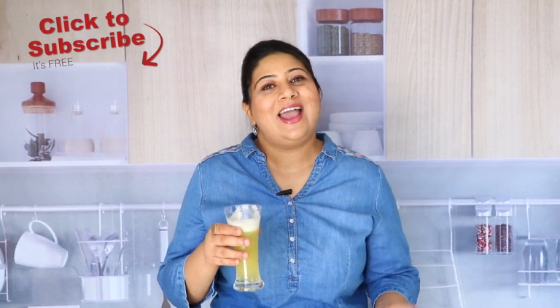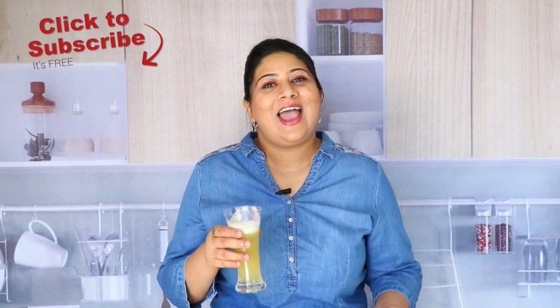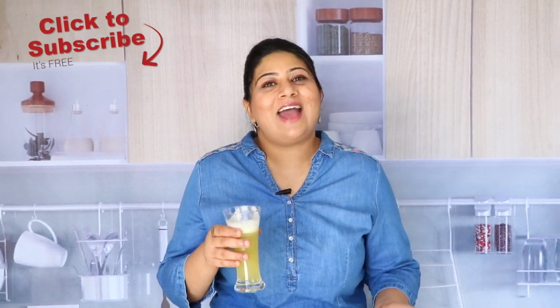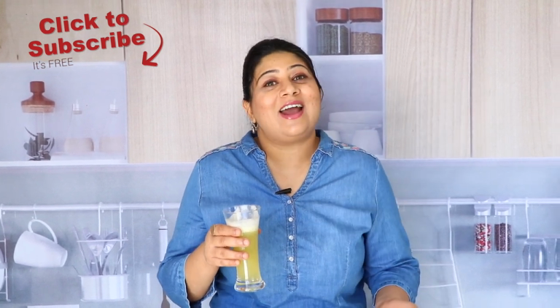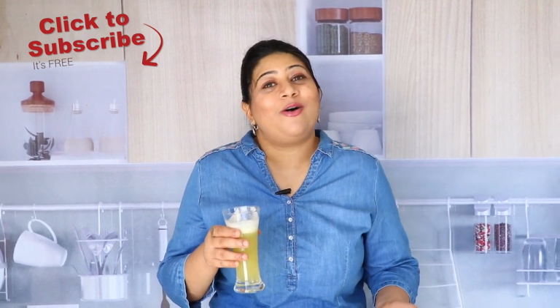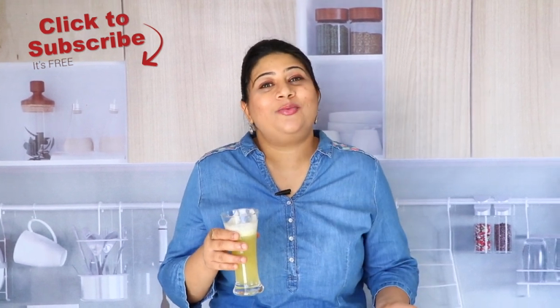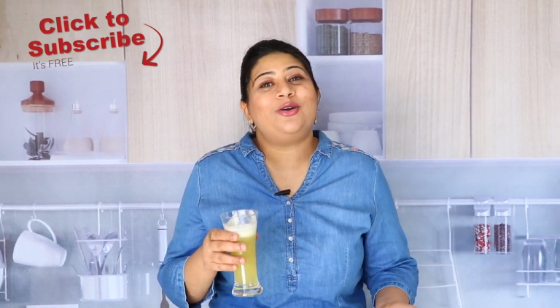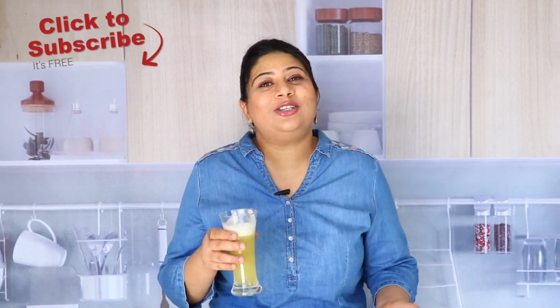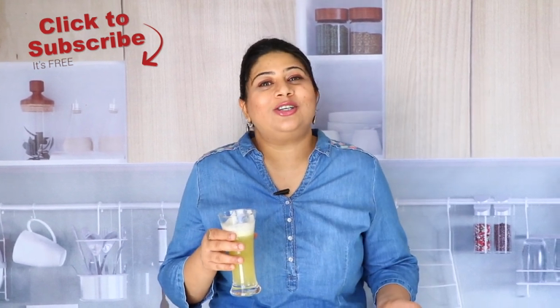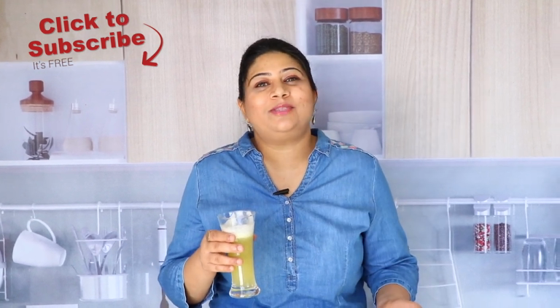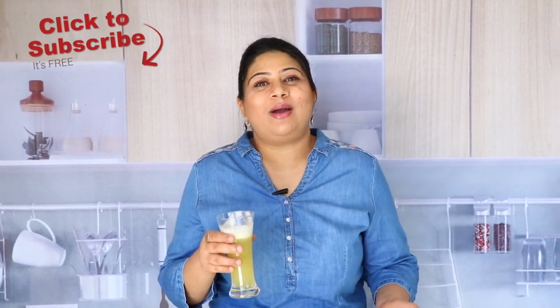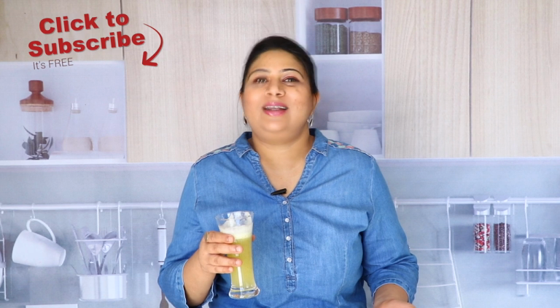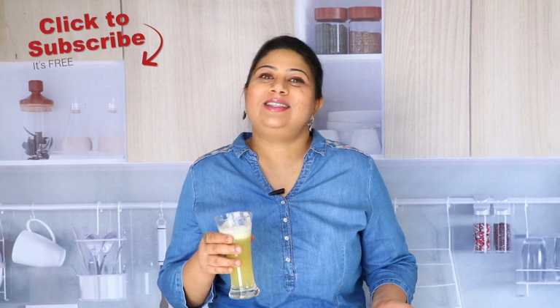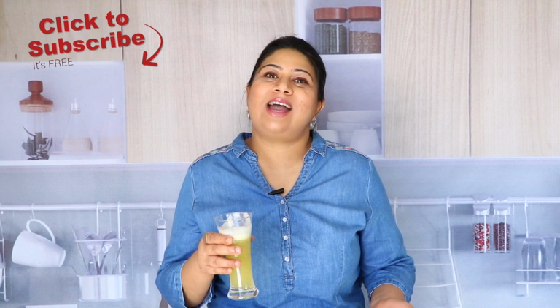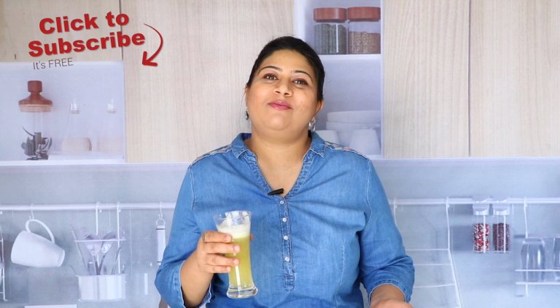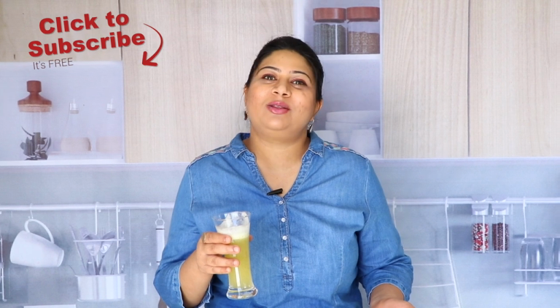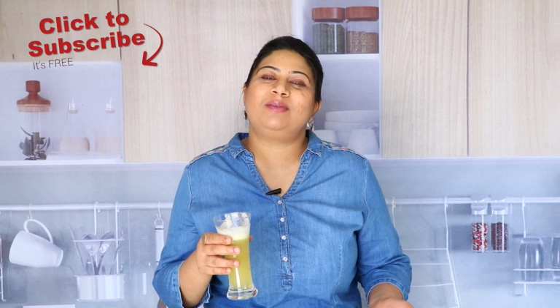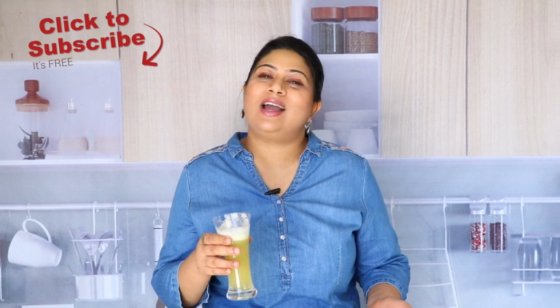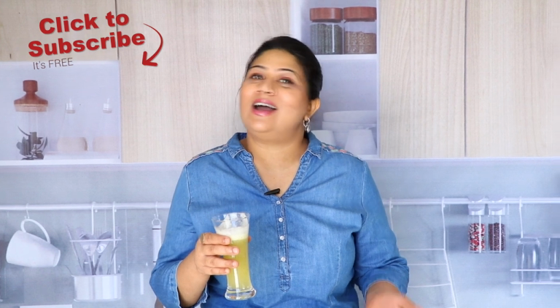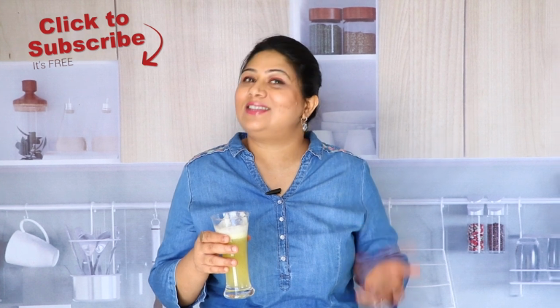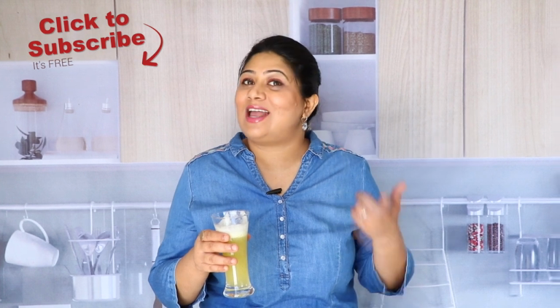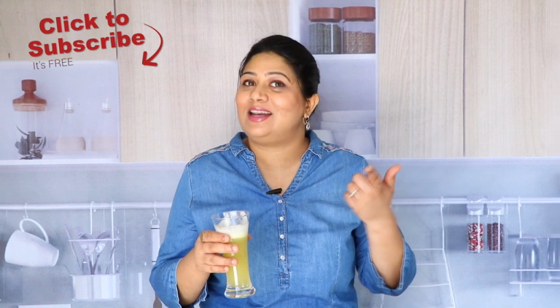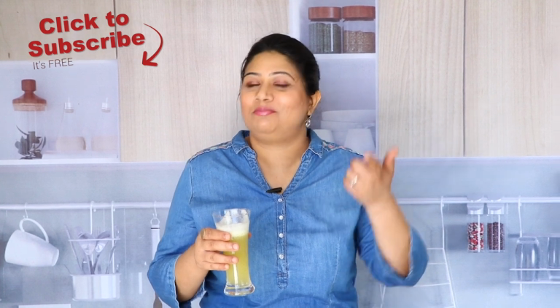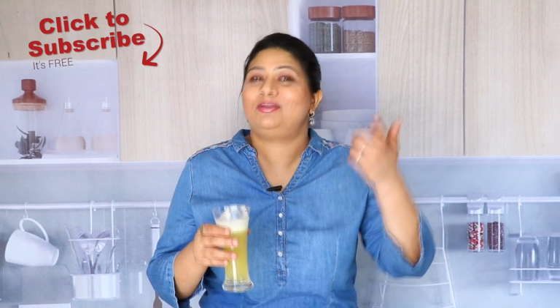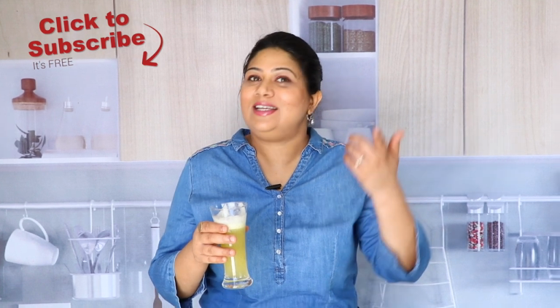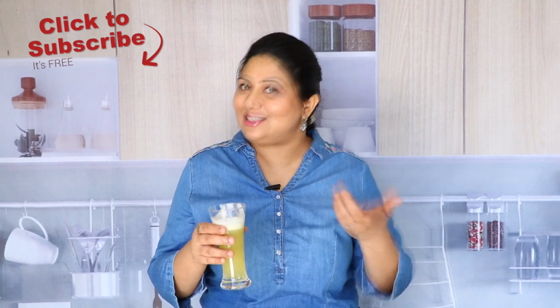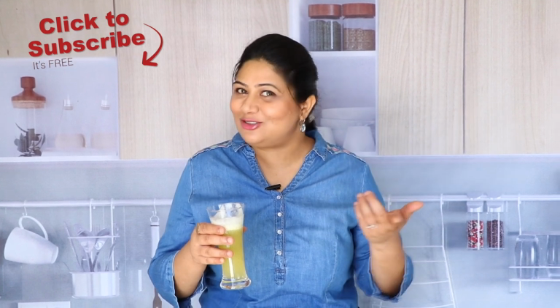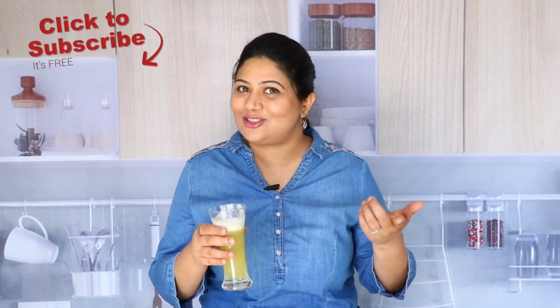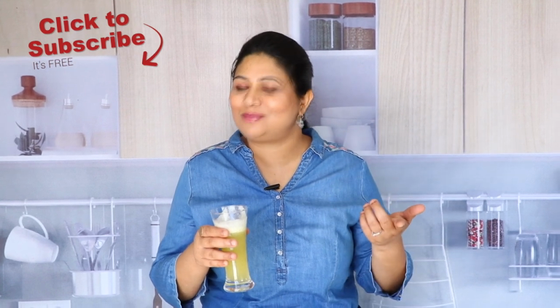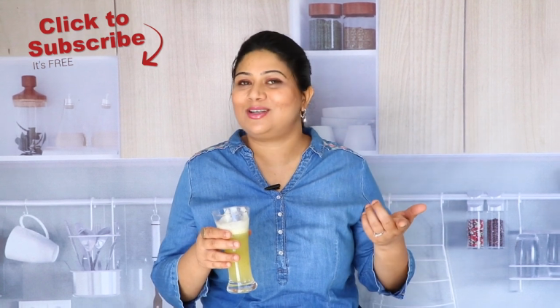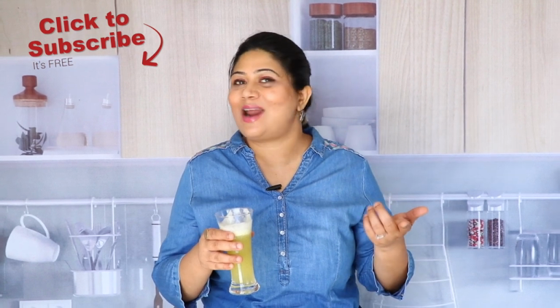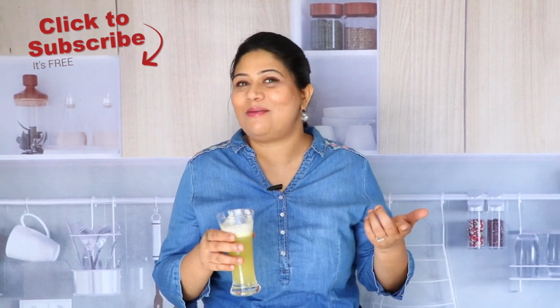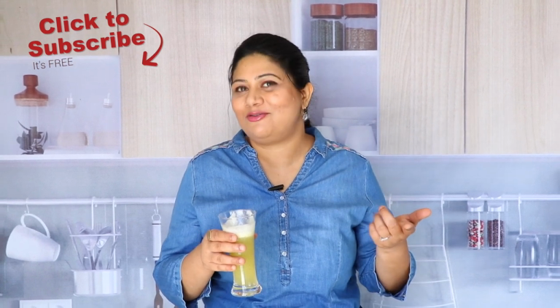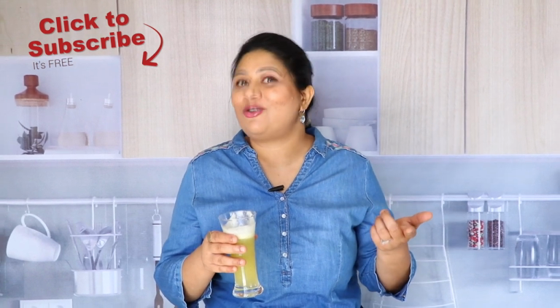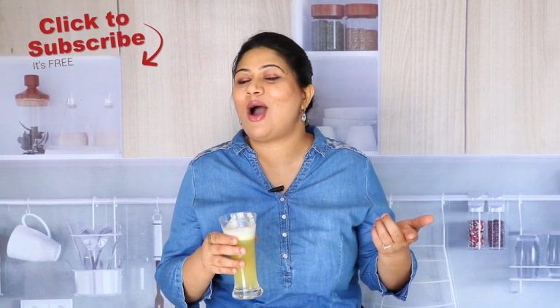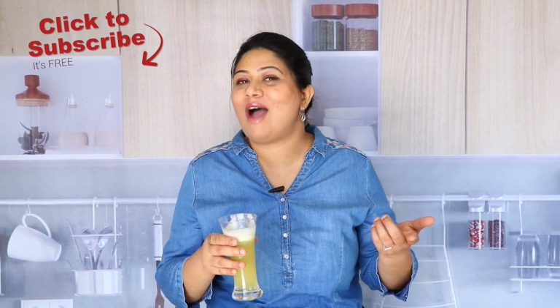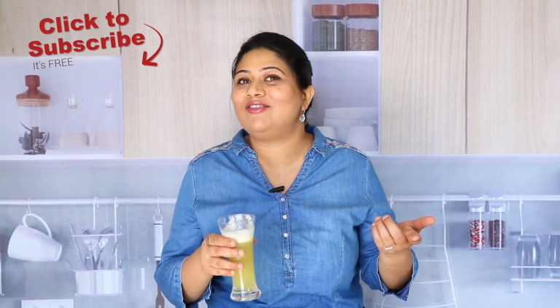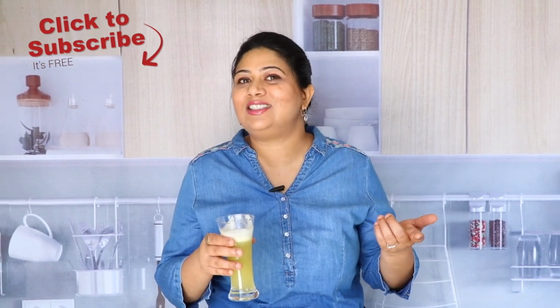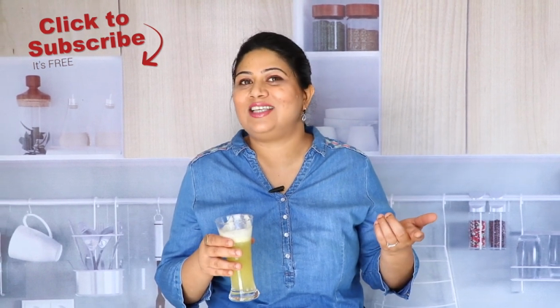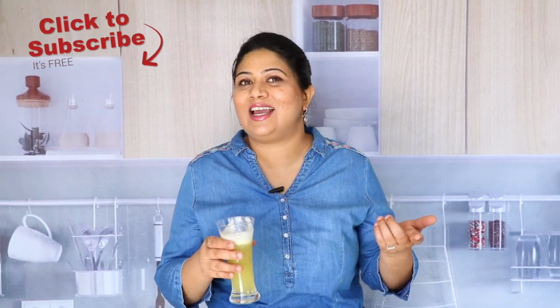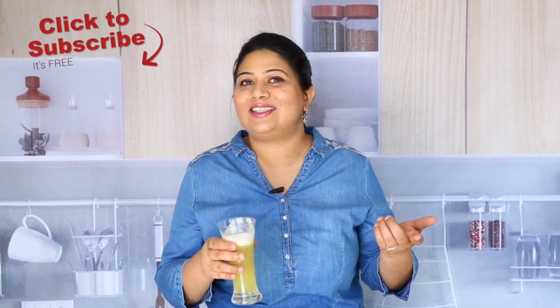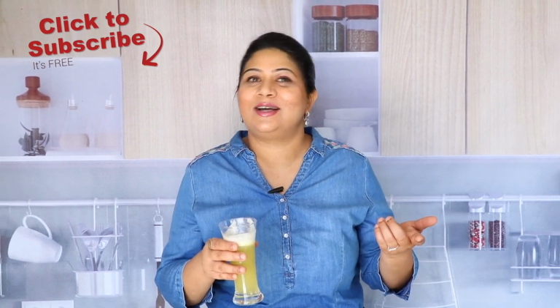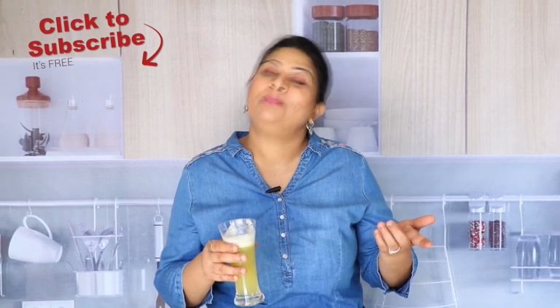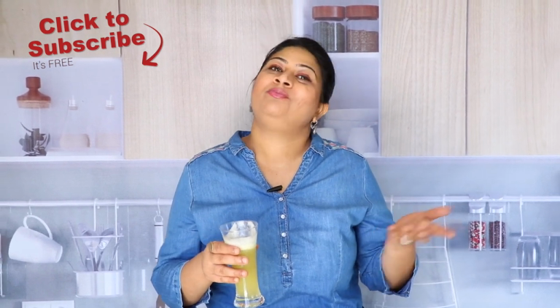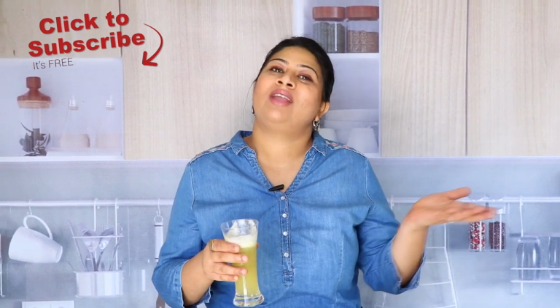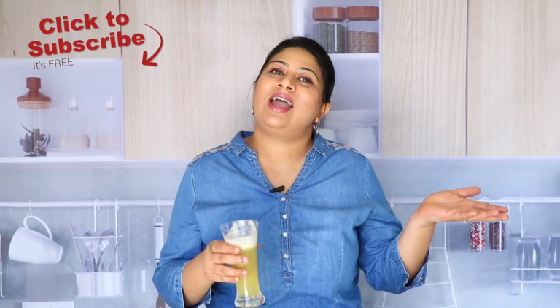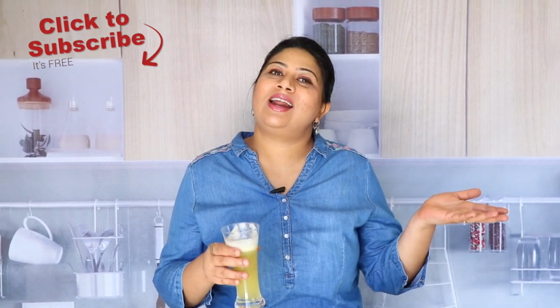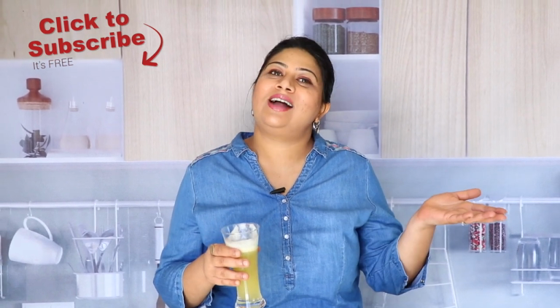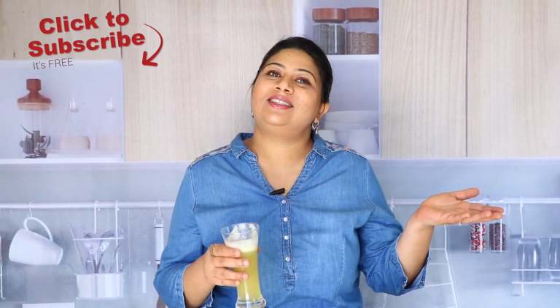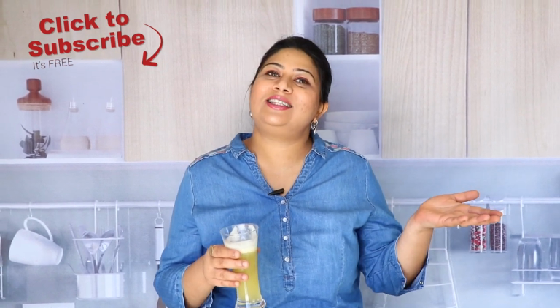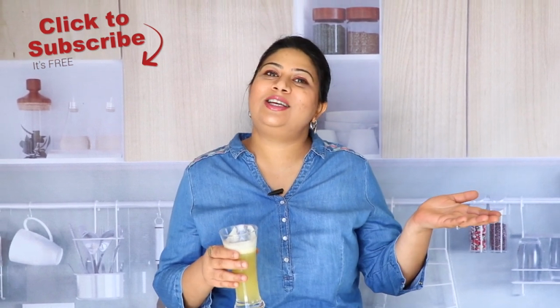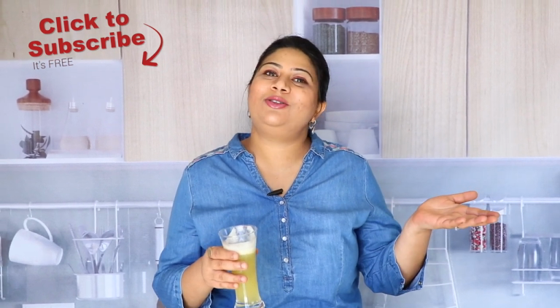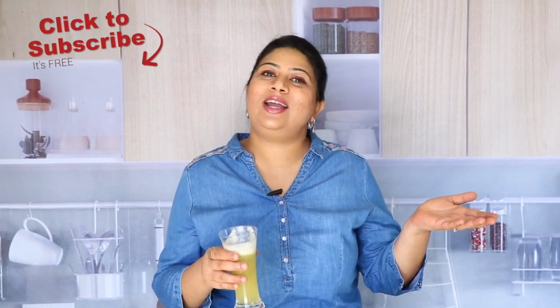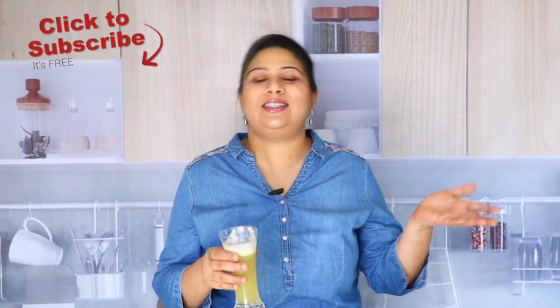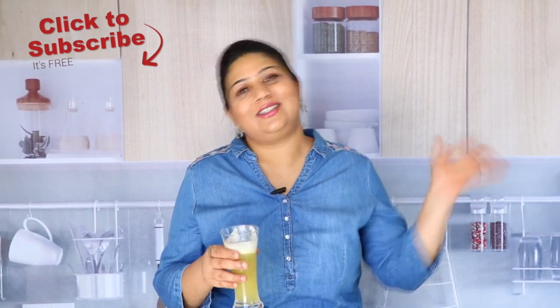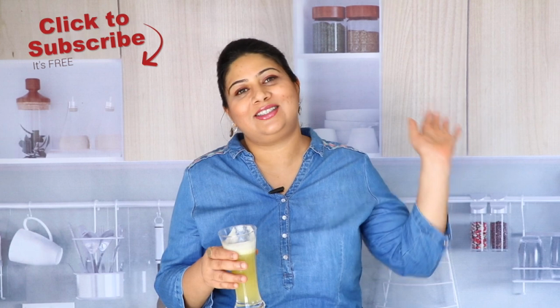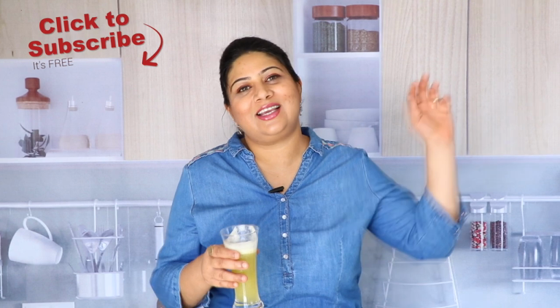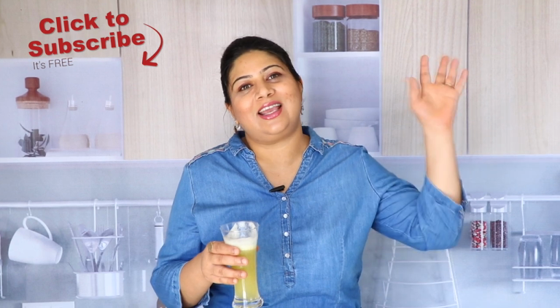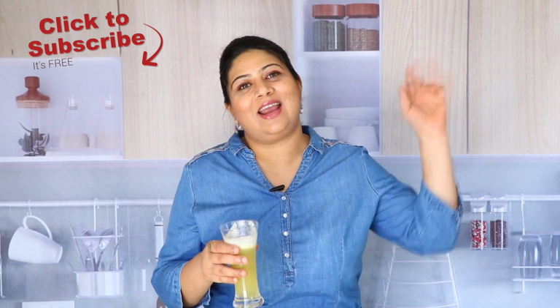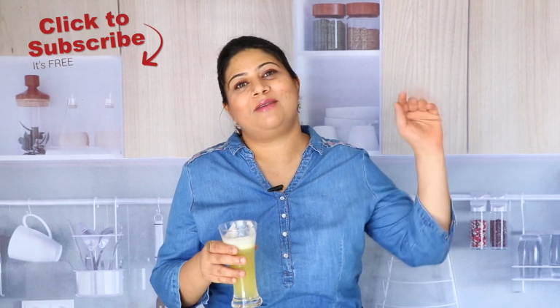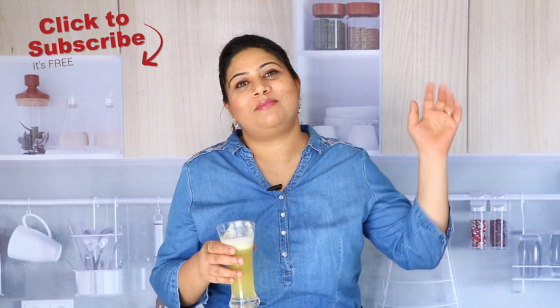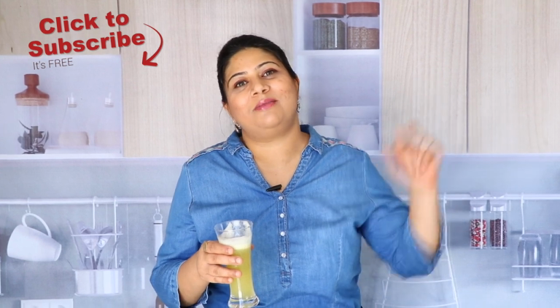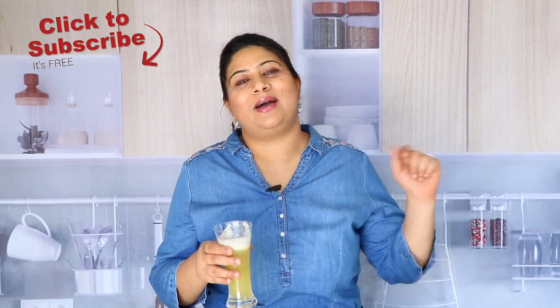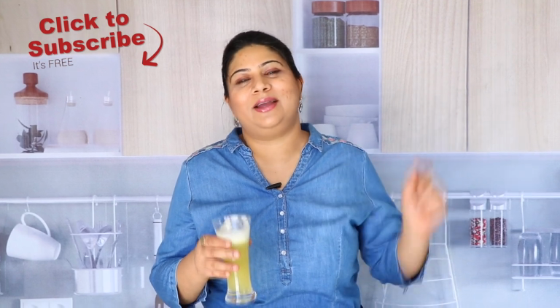I hope you enjoyed spending time with me, guys. Please do subscribe if you haven't yet, and I will see you later. Take care. Bye-bye.